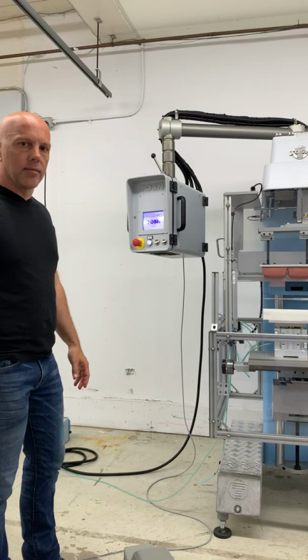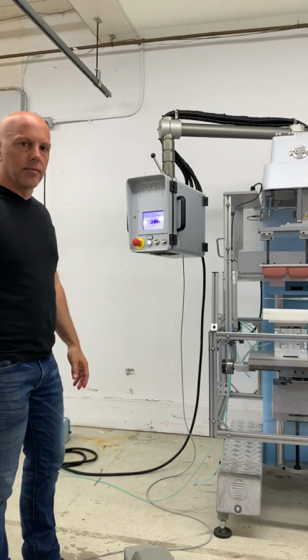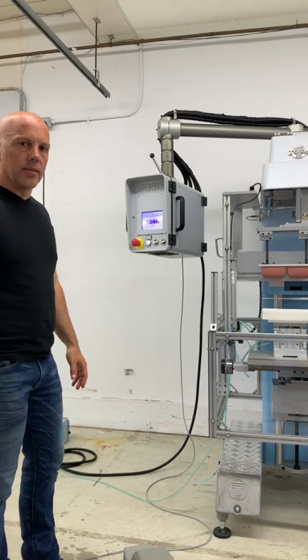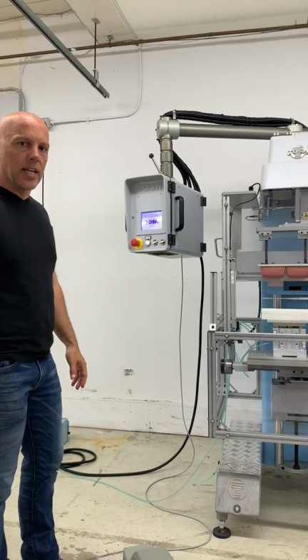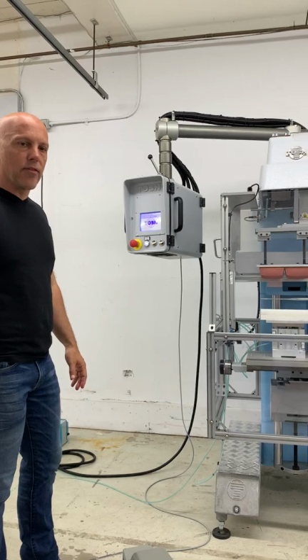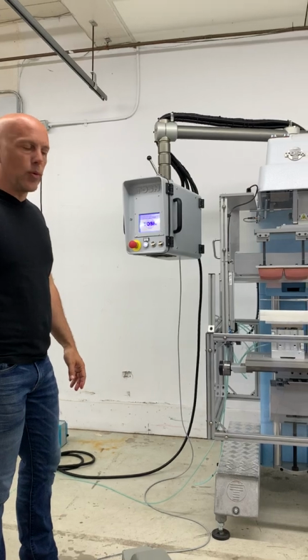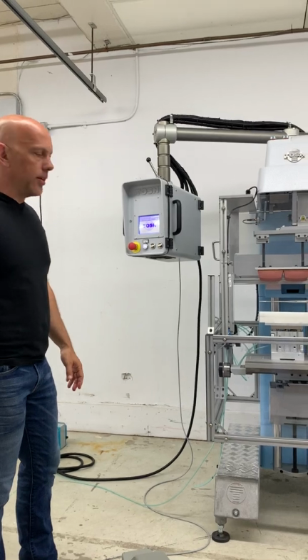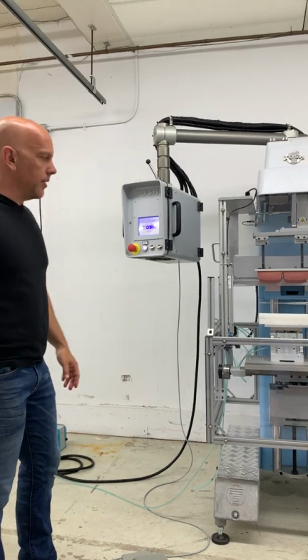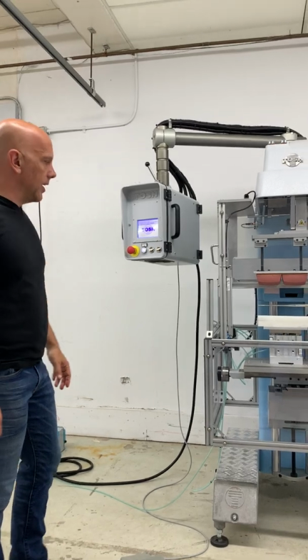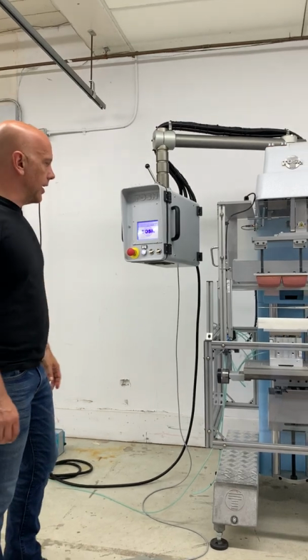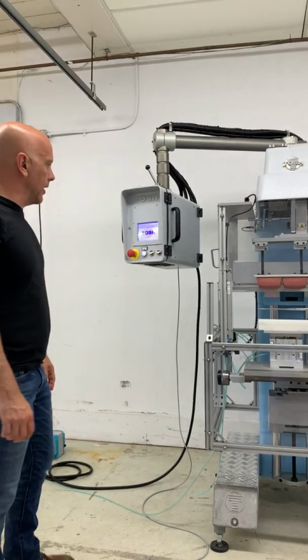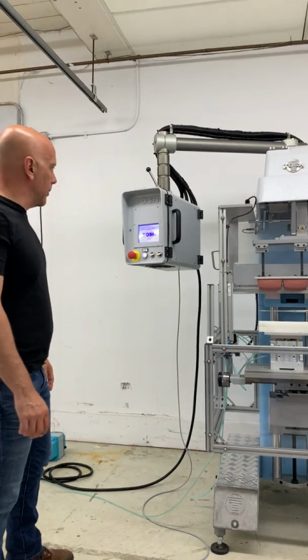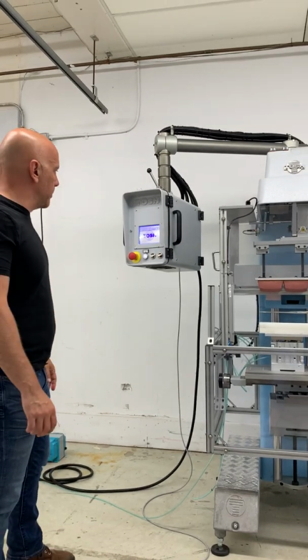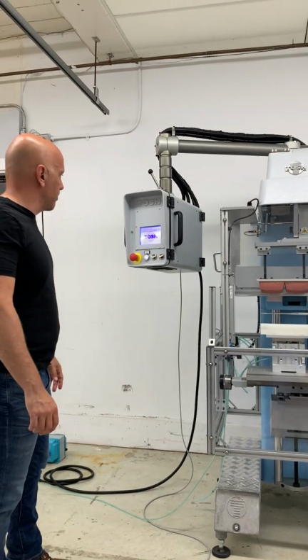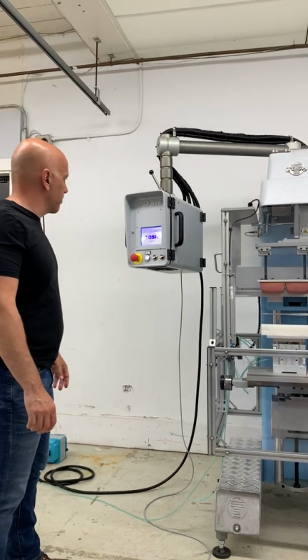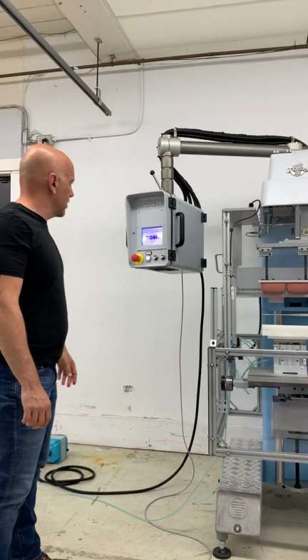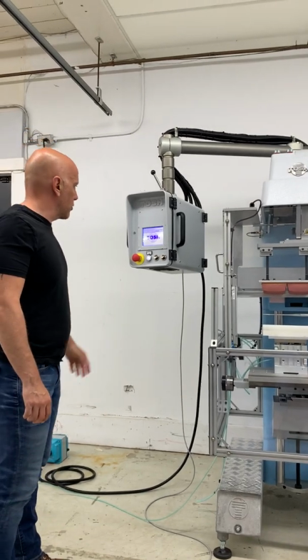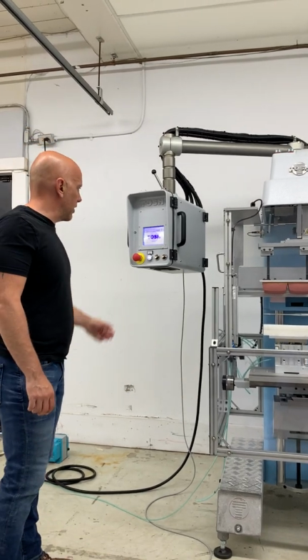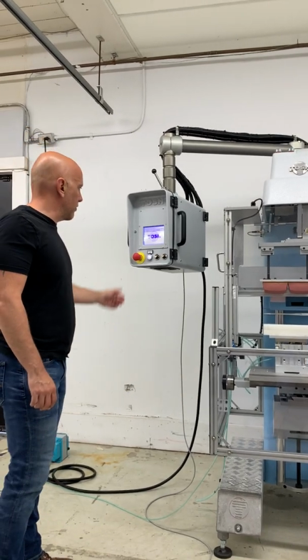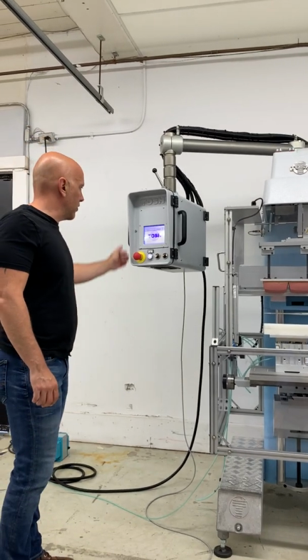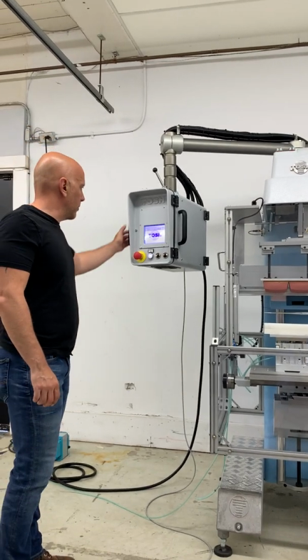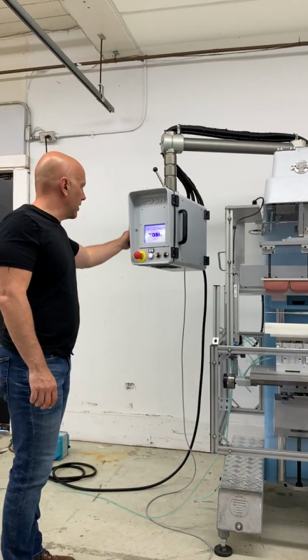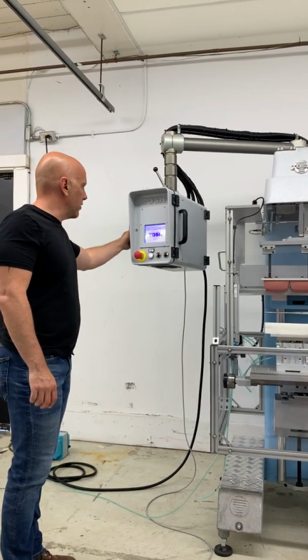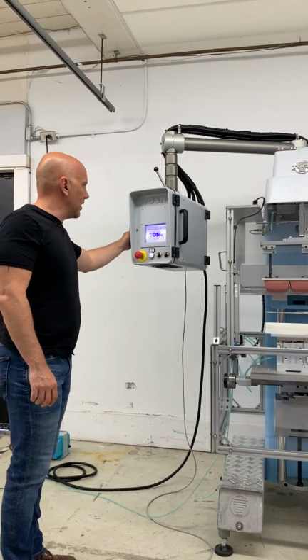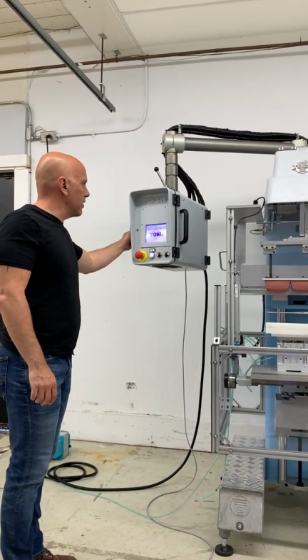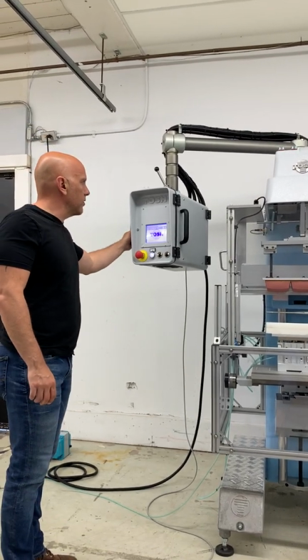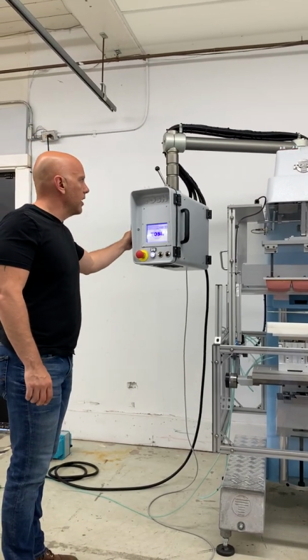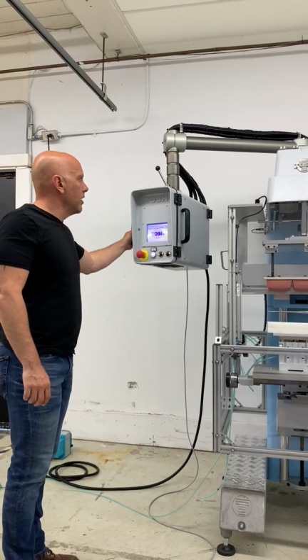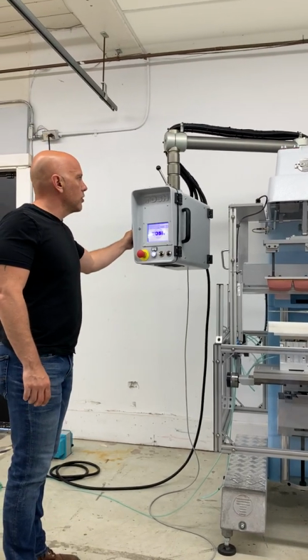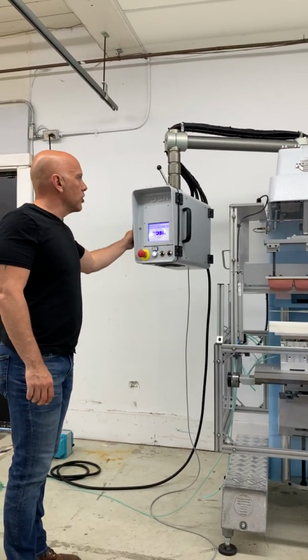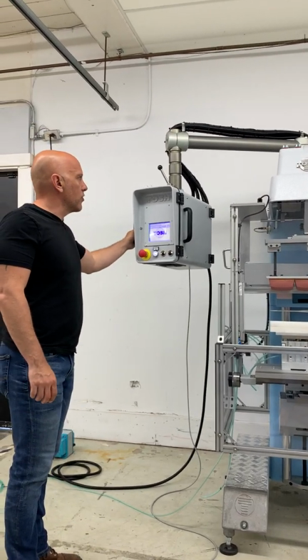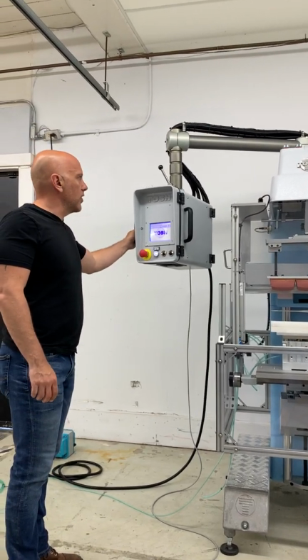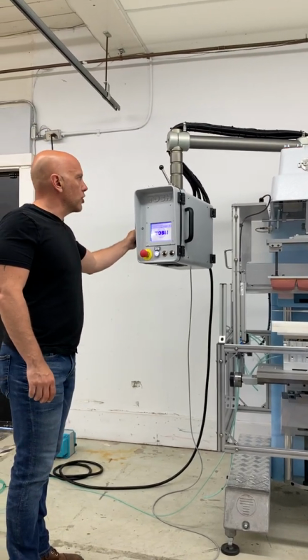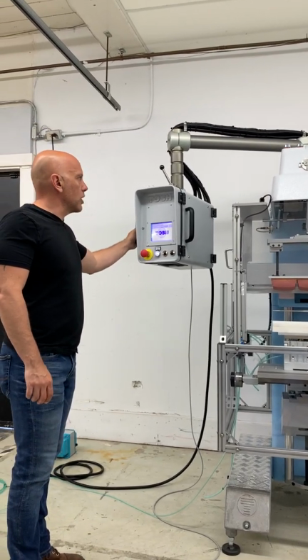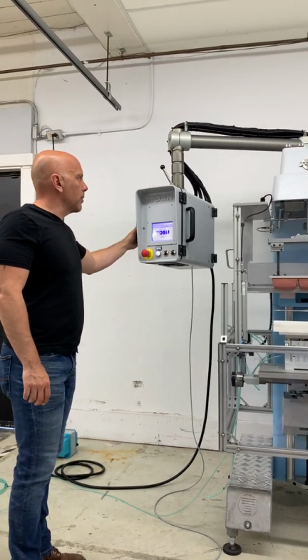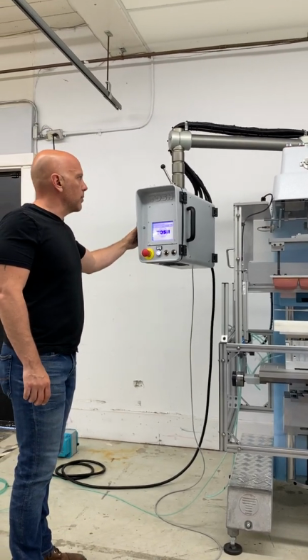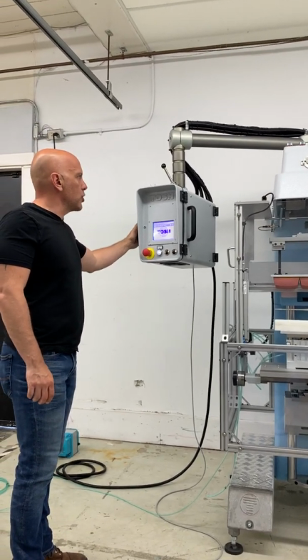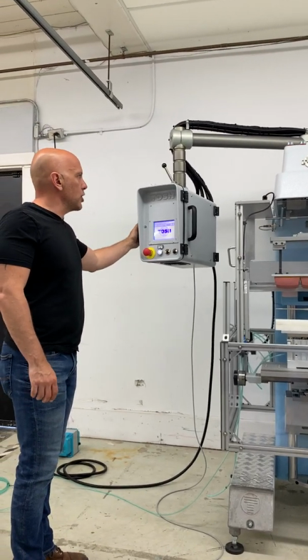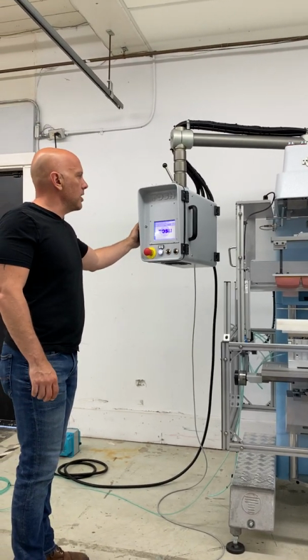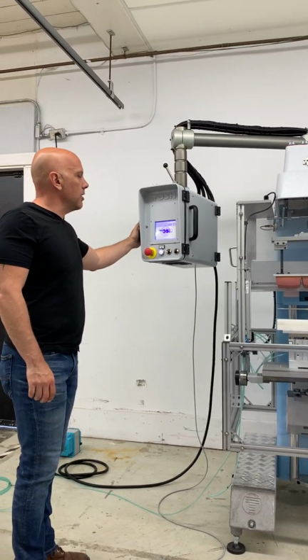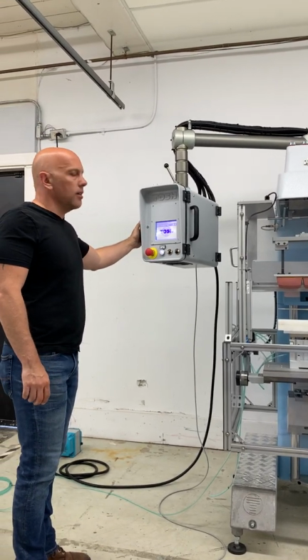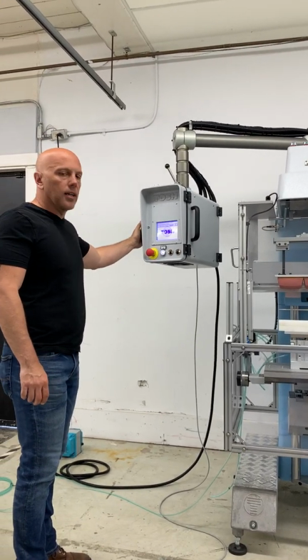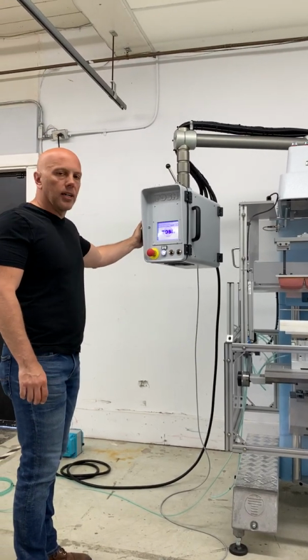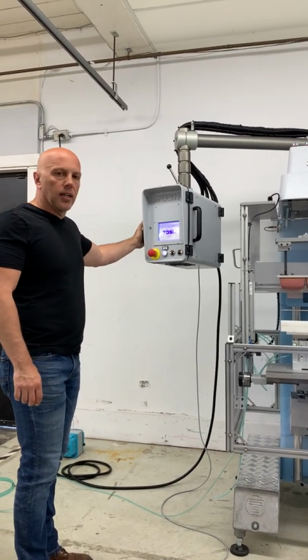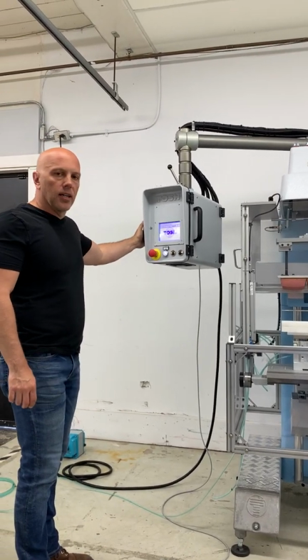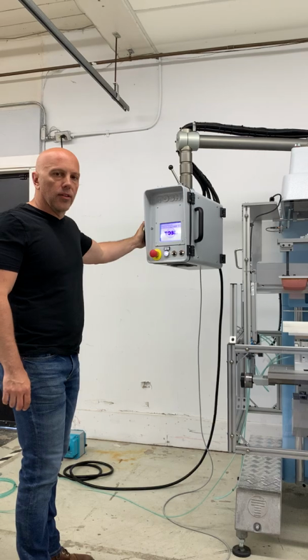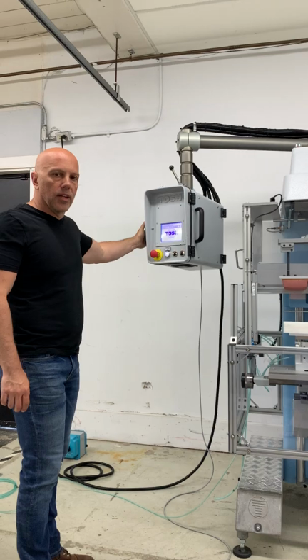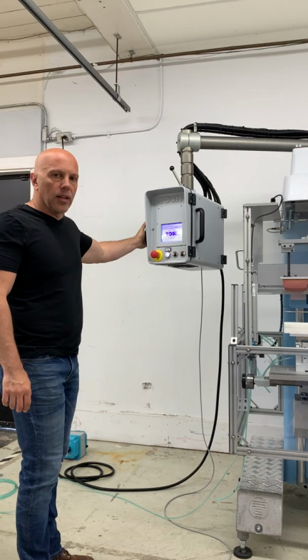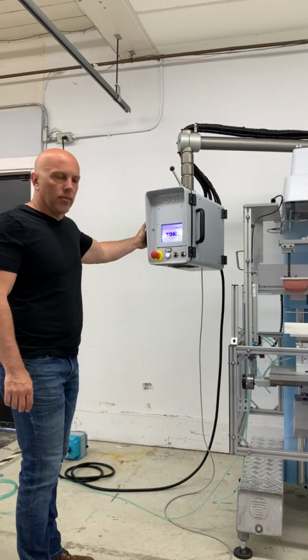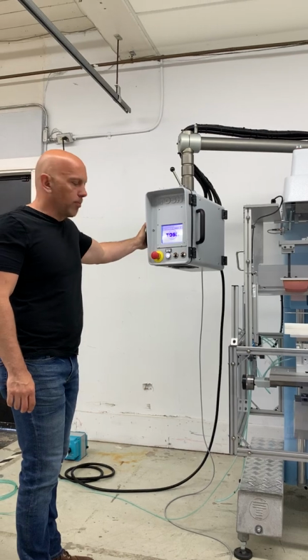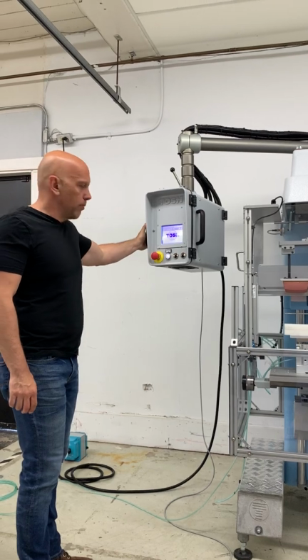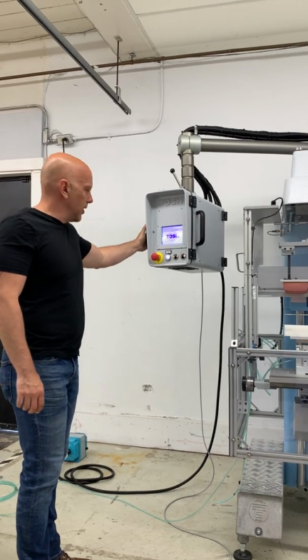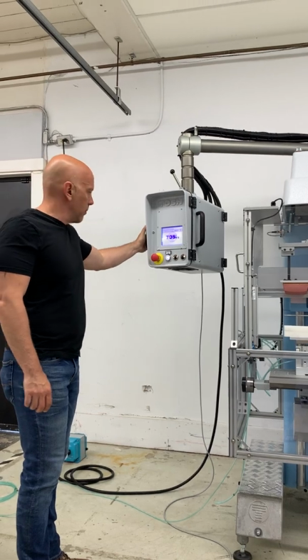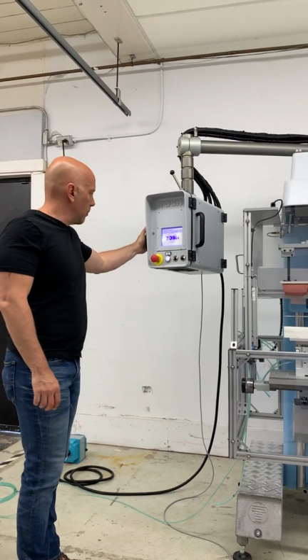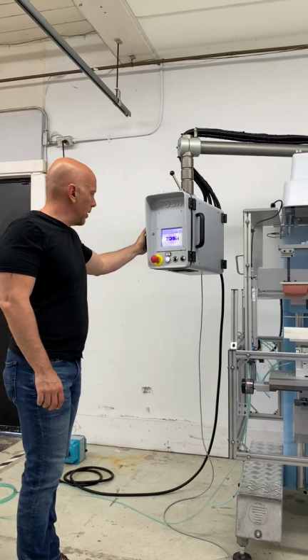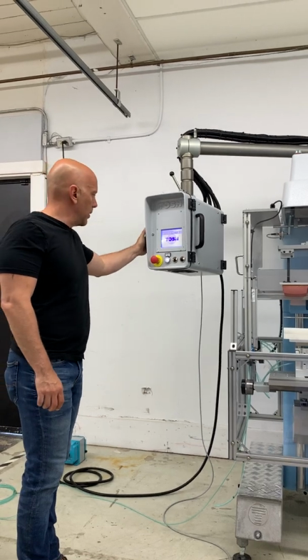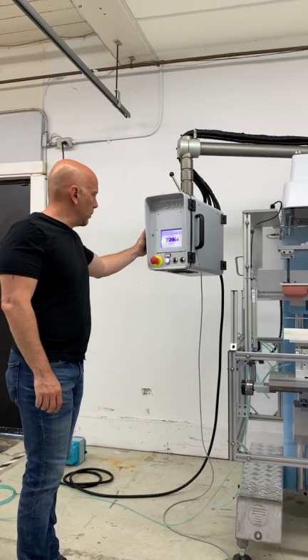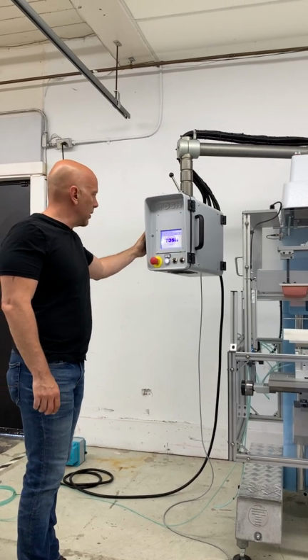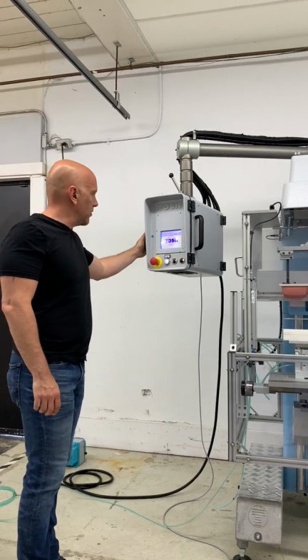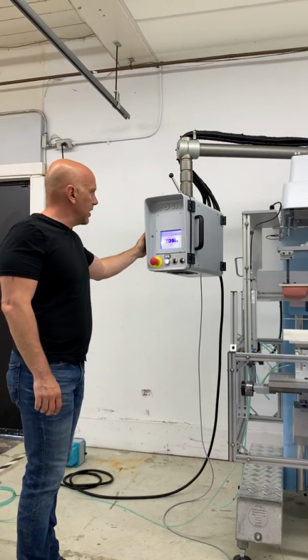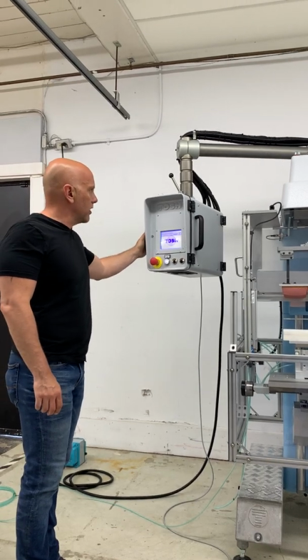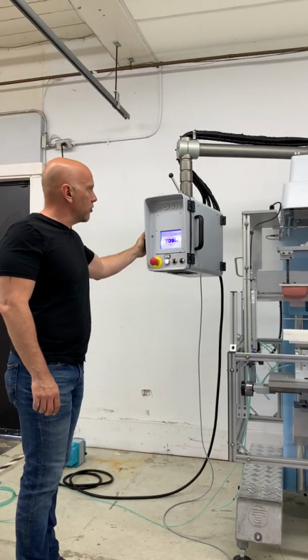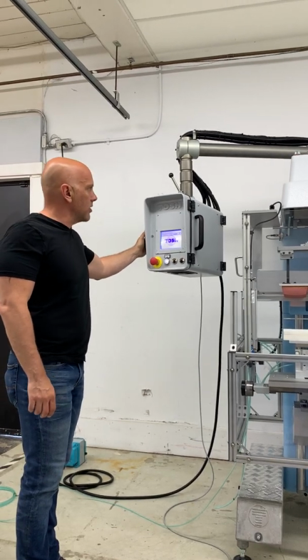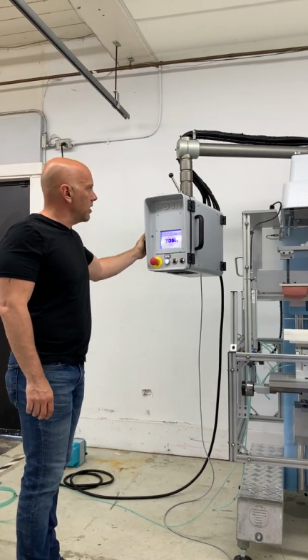Hey everyone, Trent from Innovator. Just finished up a machine that I think my people might find interesting.